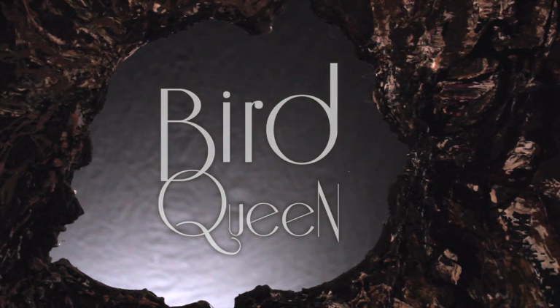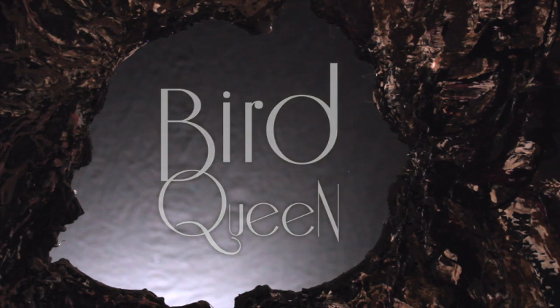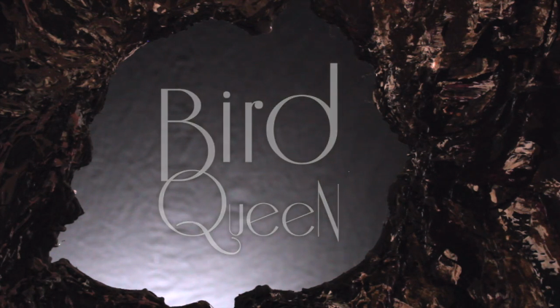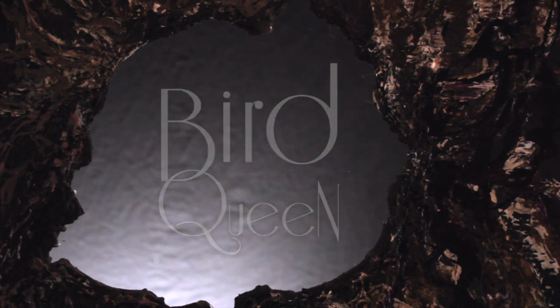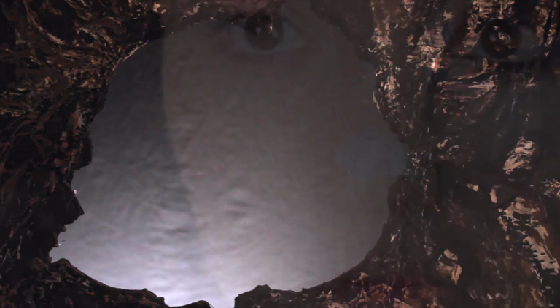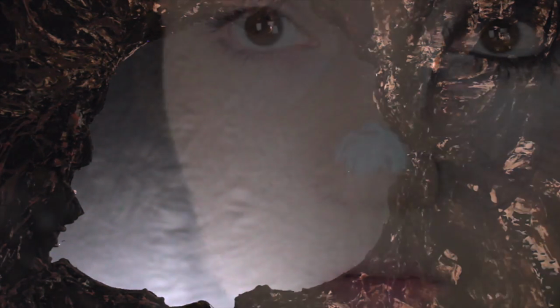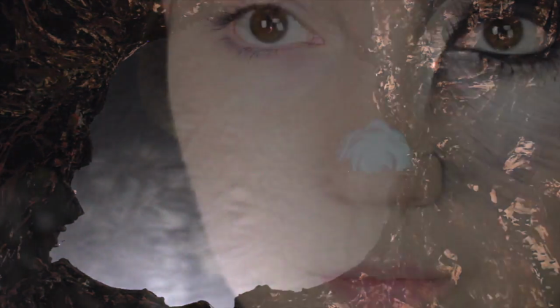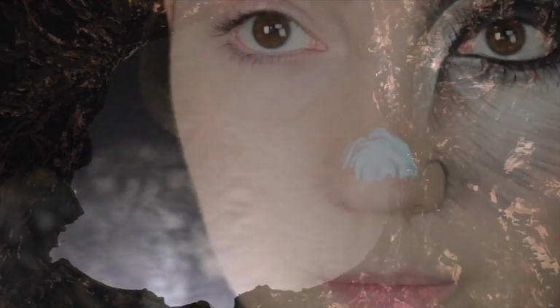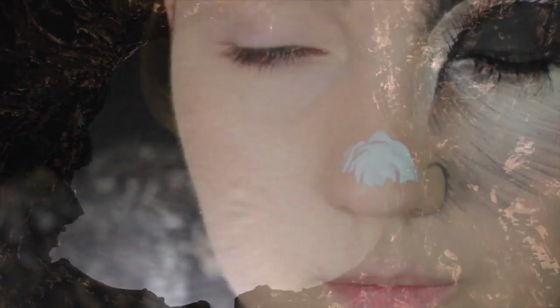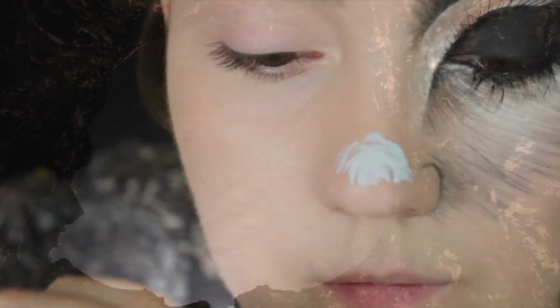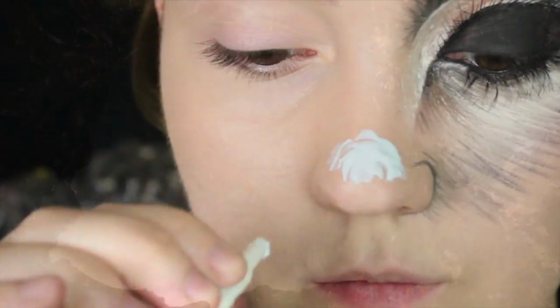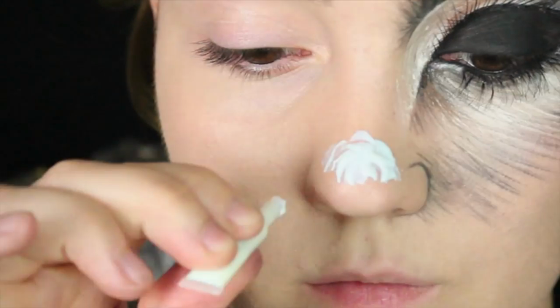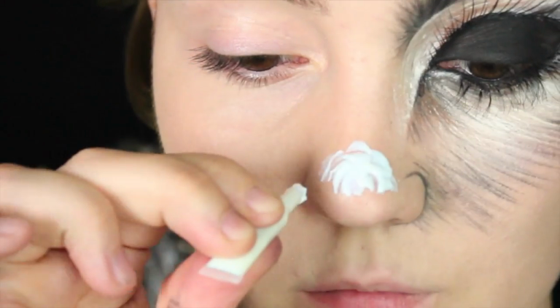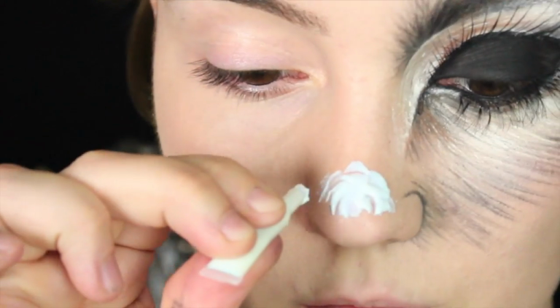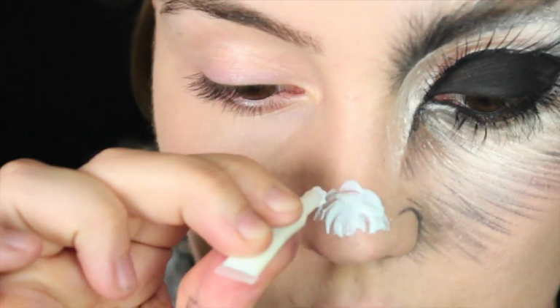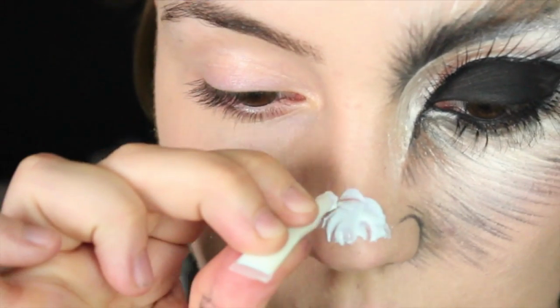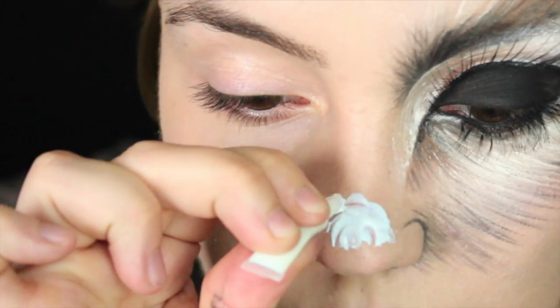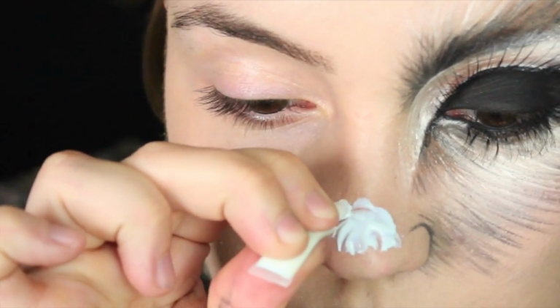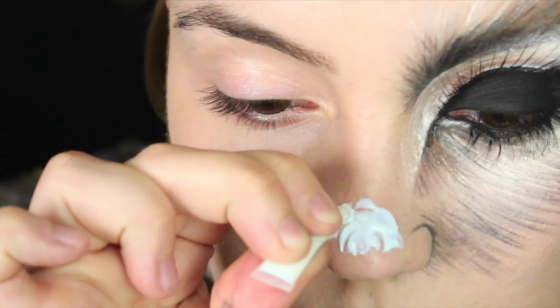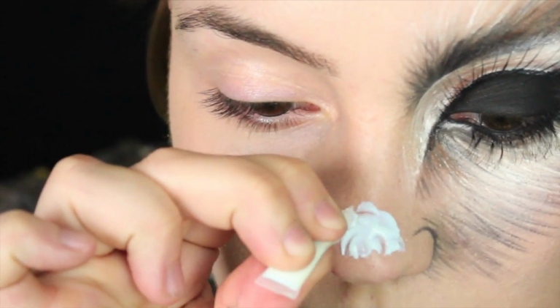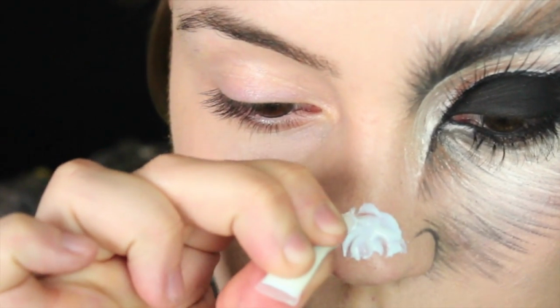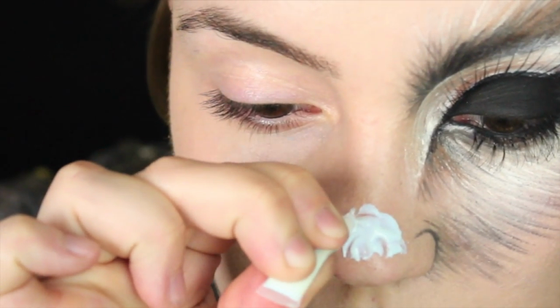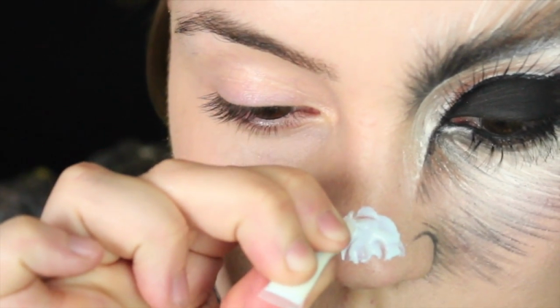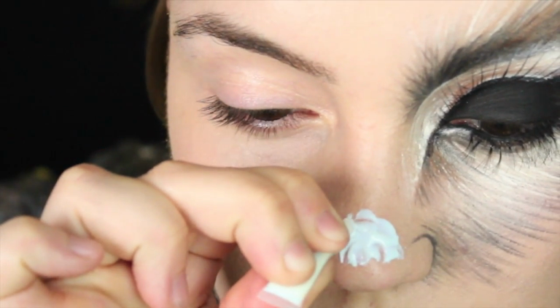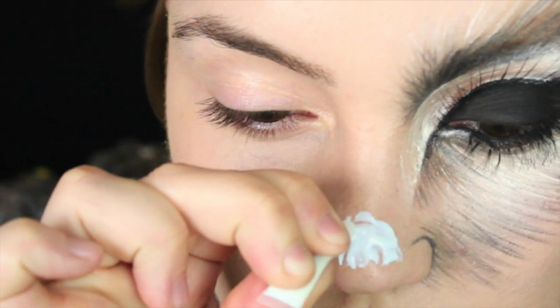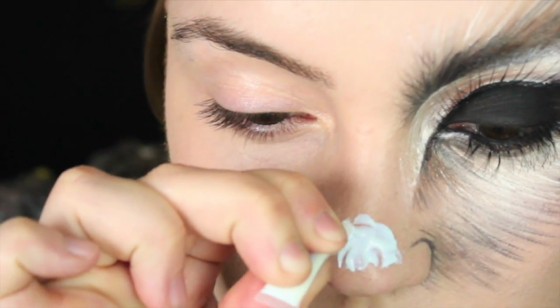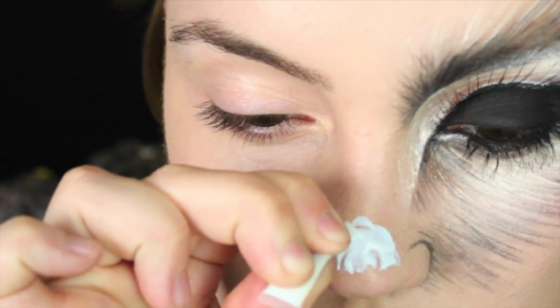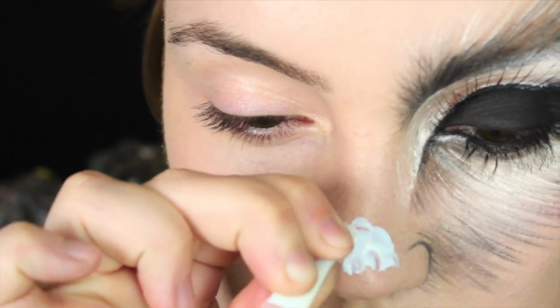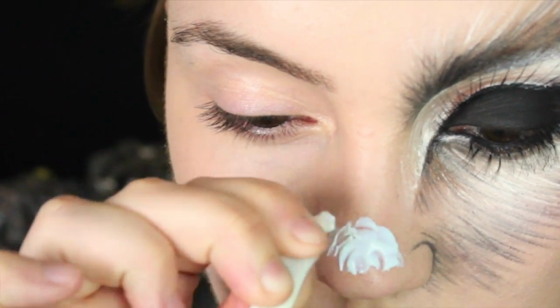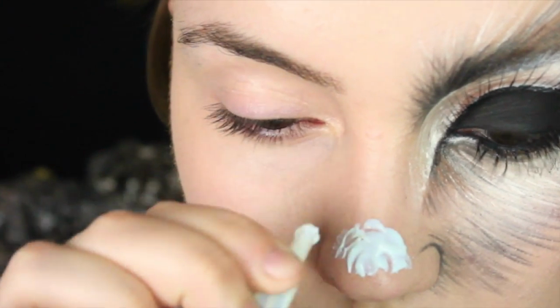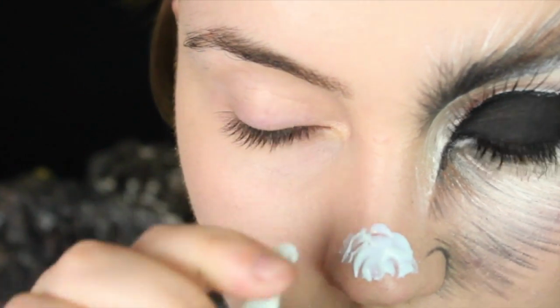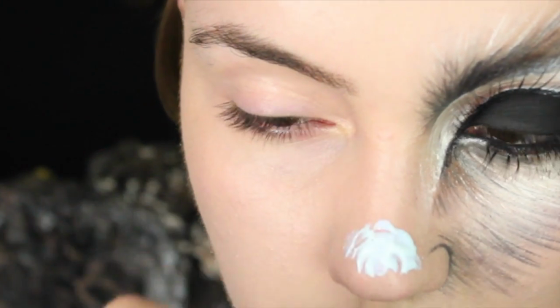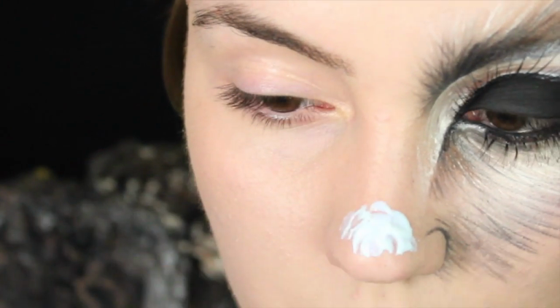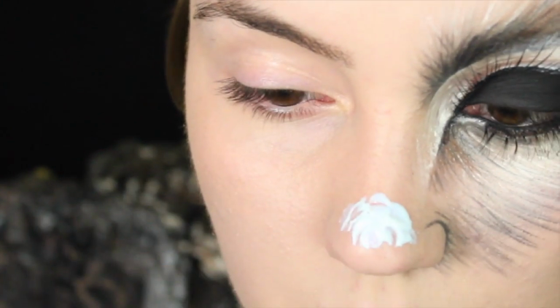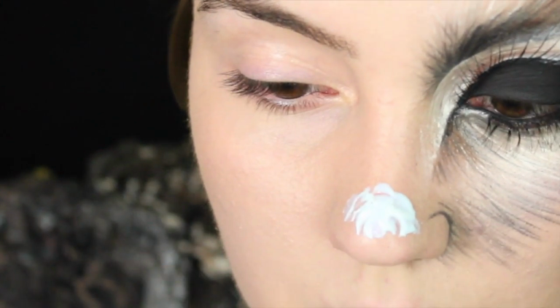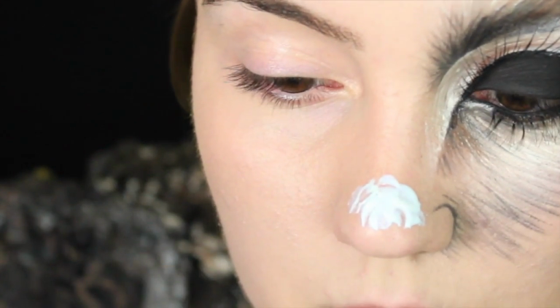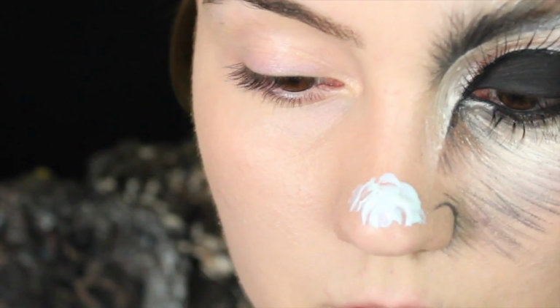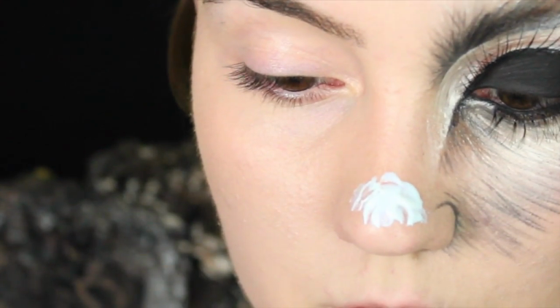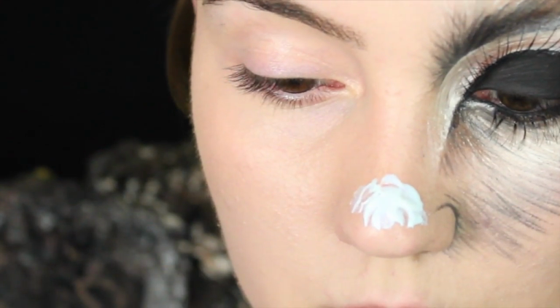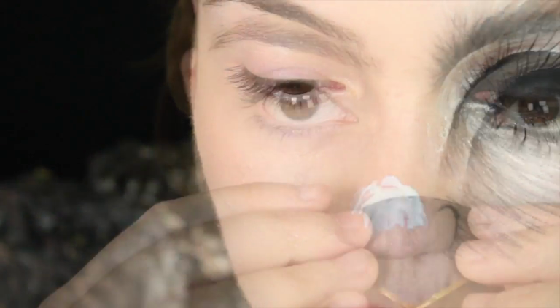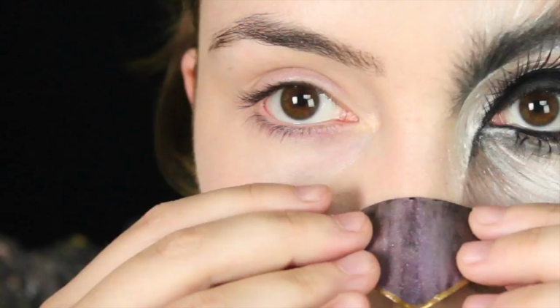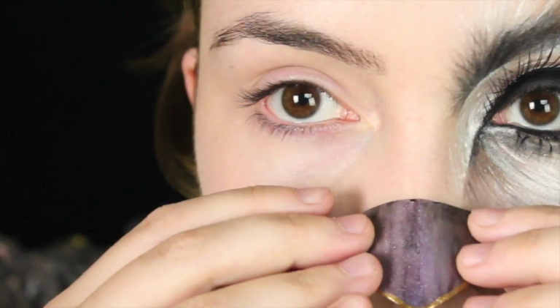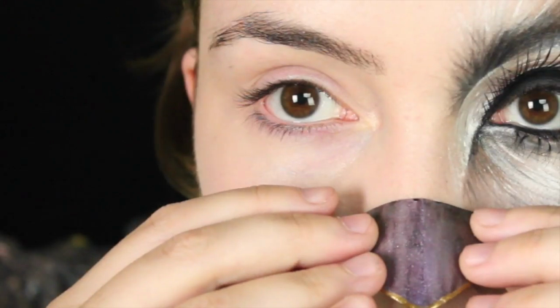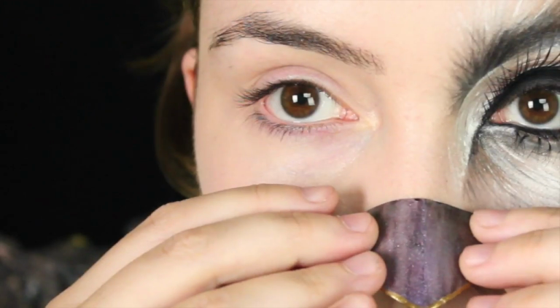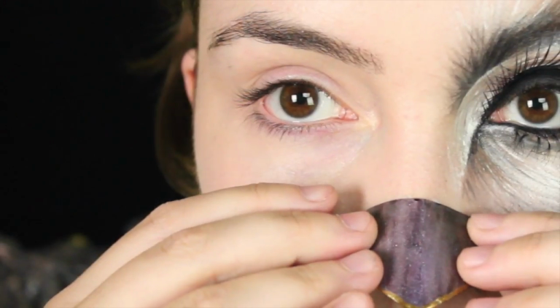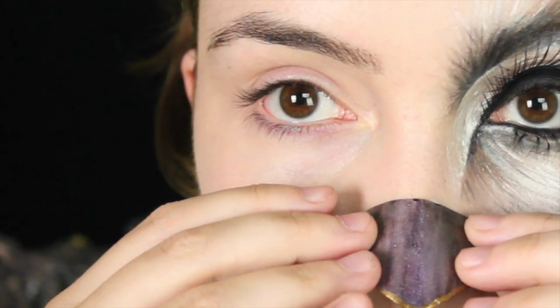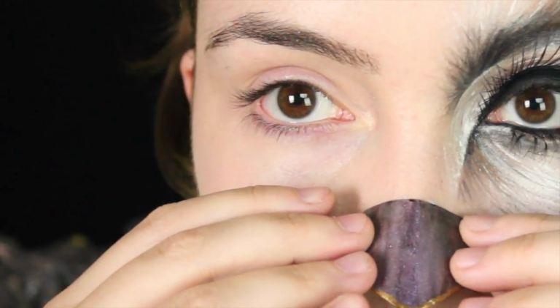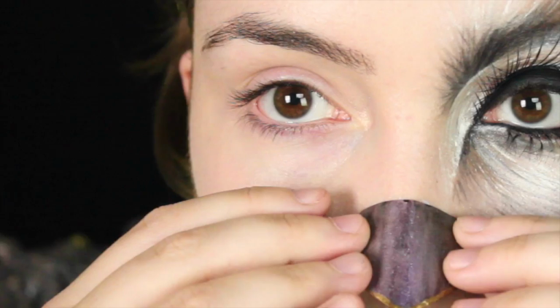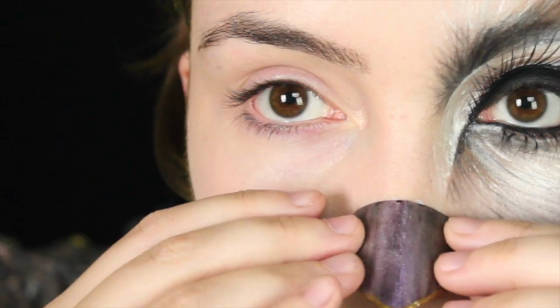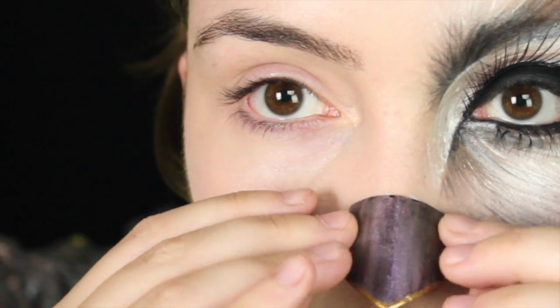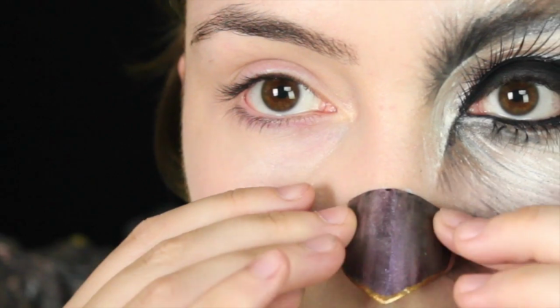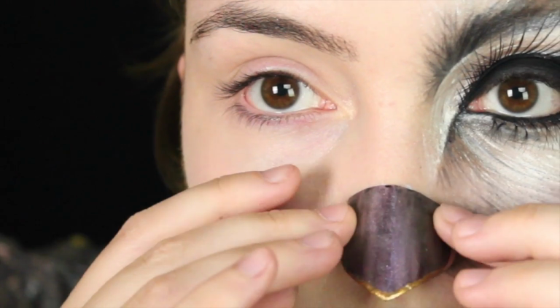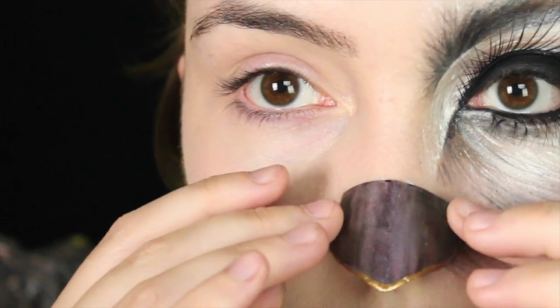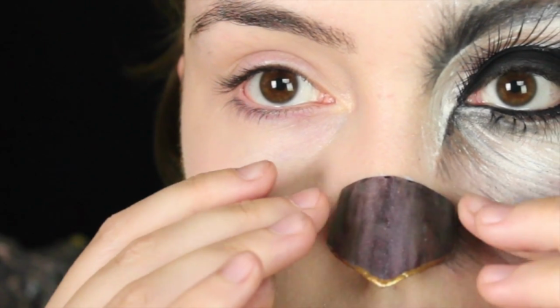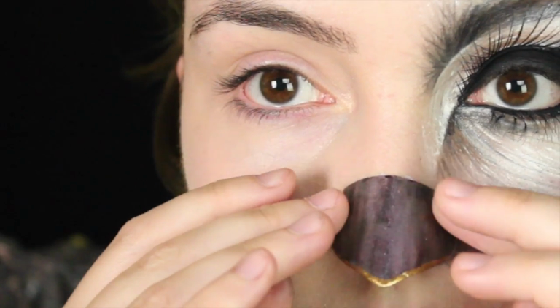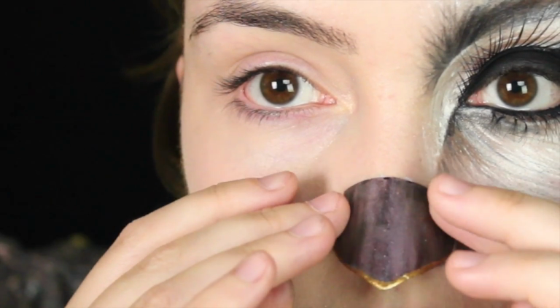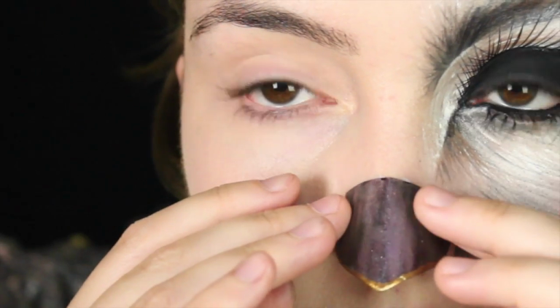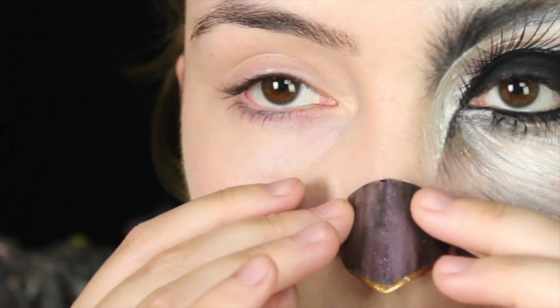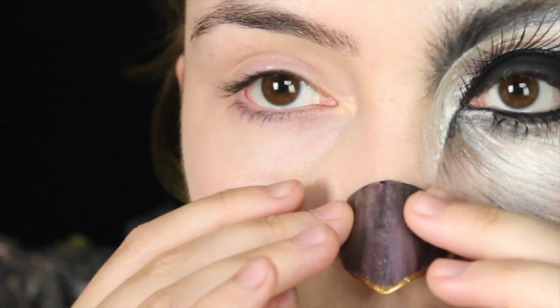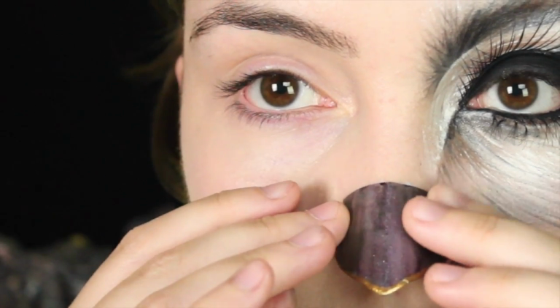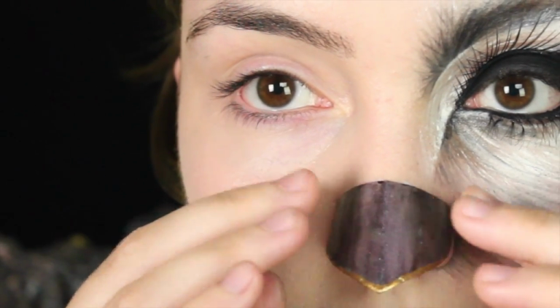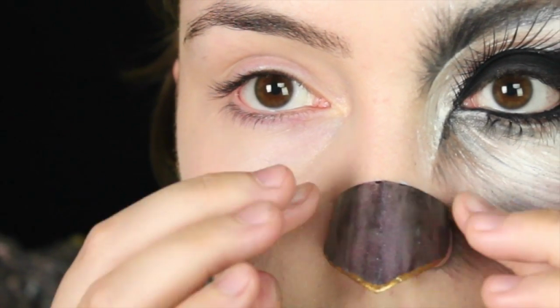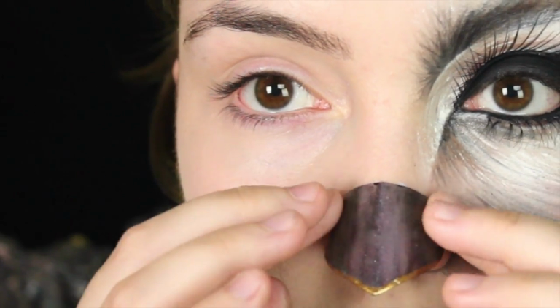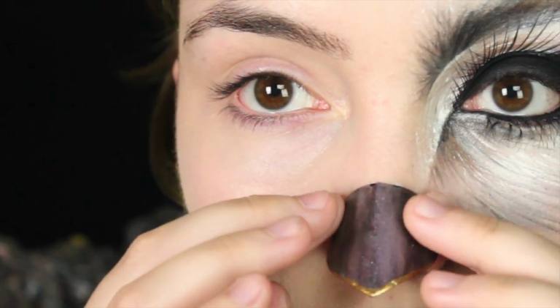You've all seen me apply my foundation a million times so I didn't think you needed to see that again, so I've already done that step and next I'm going to apply the beak.